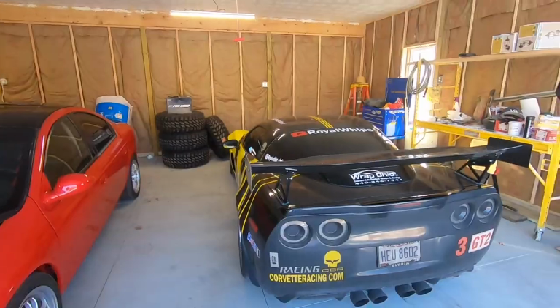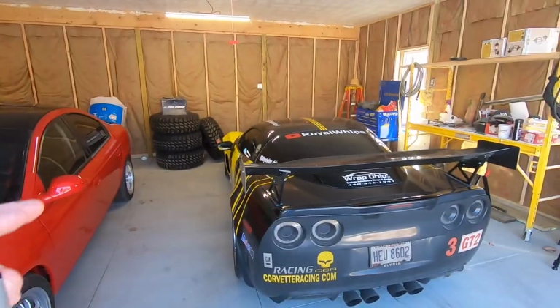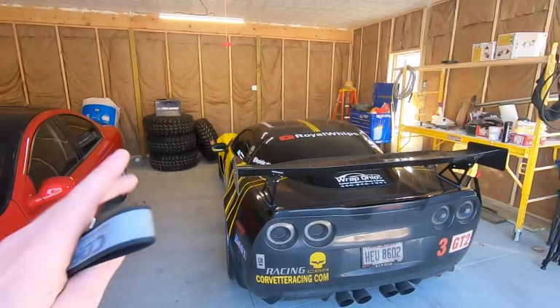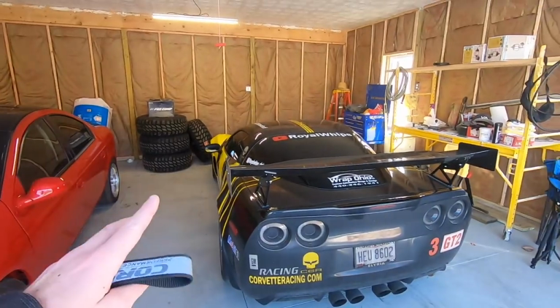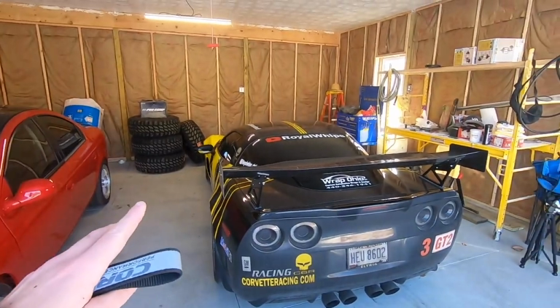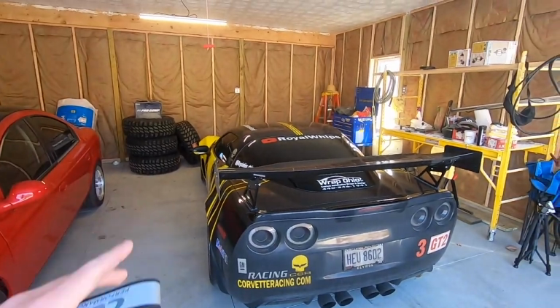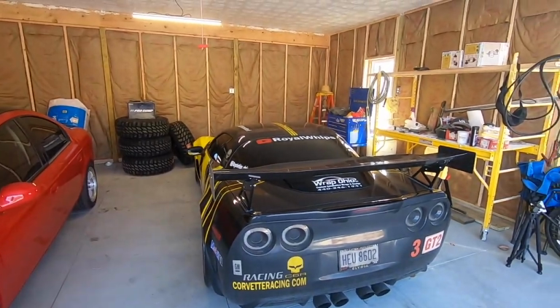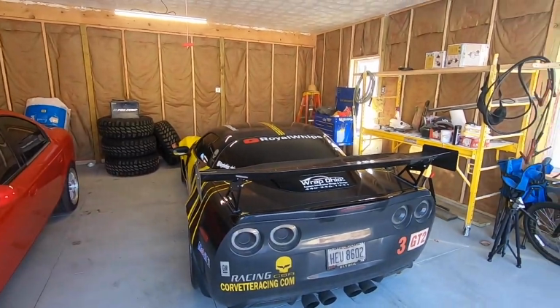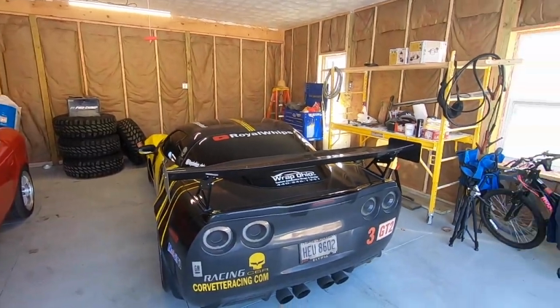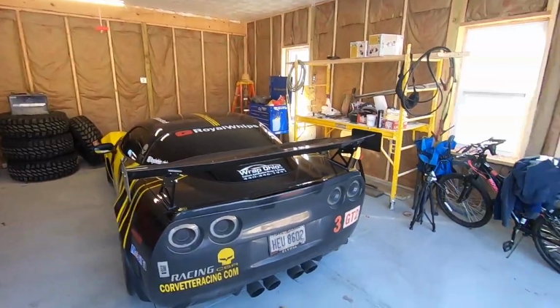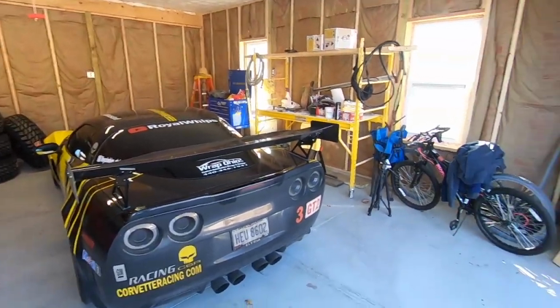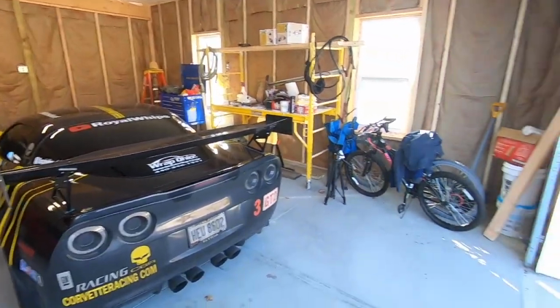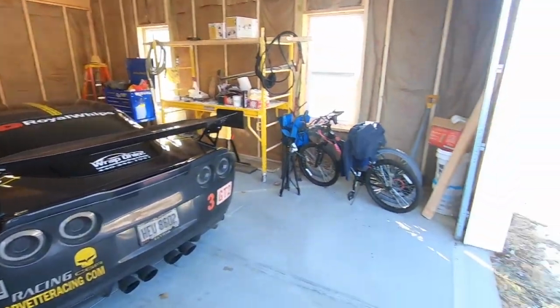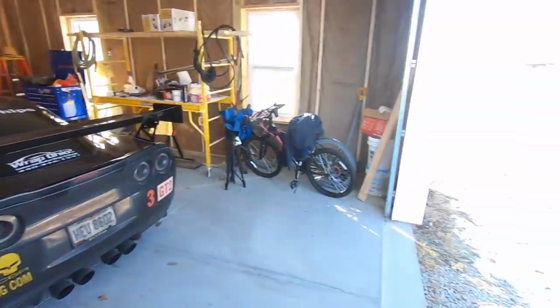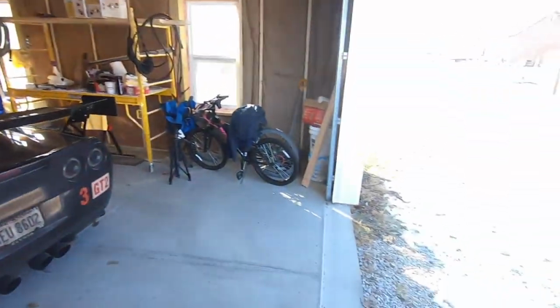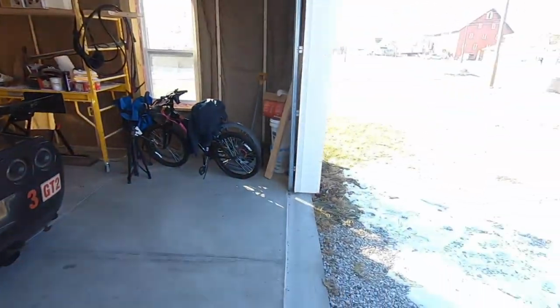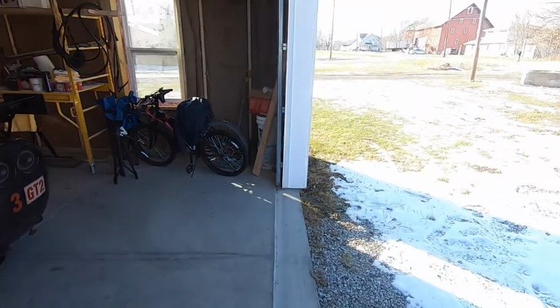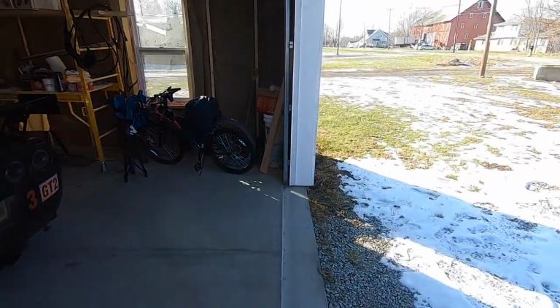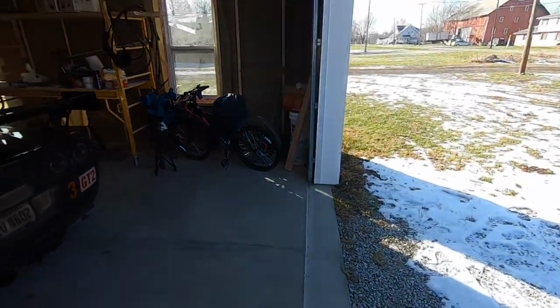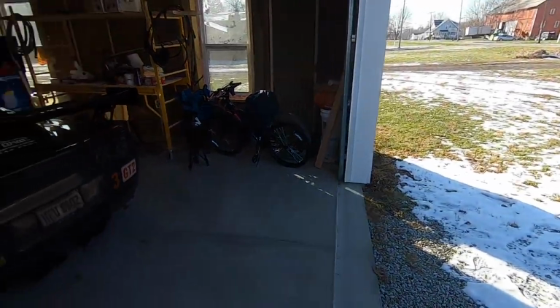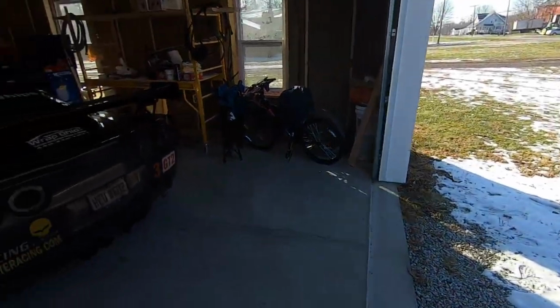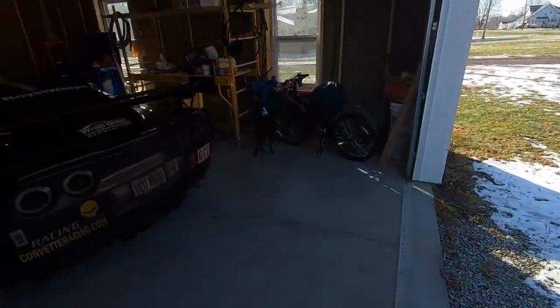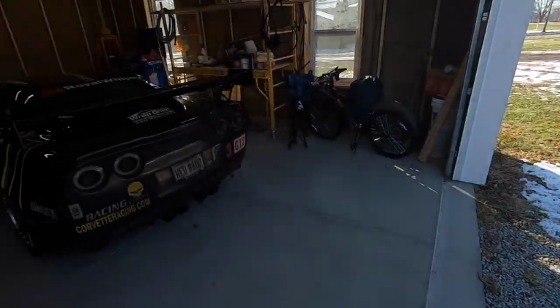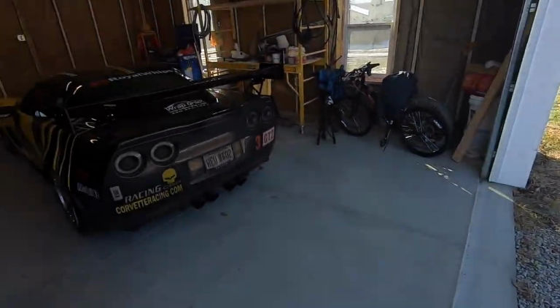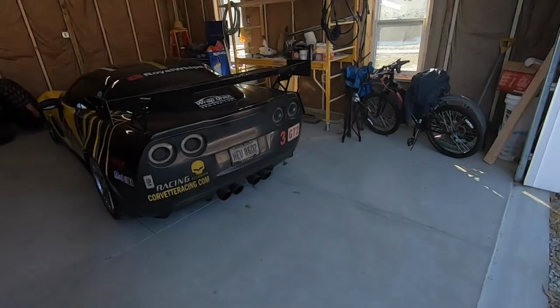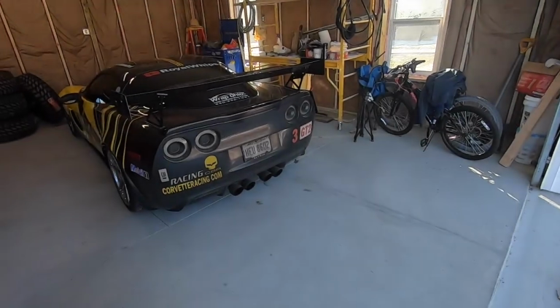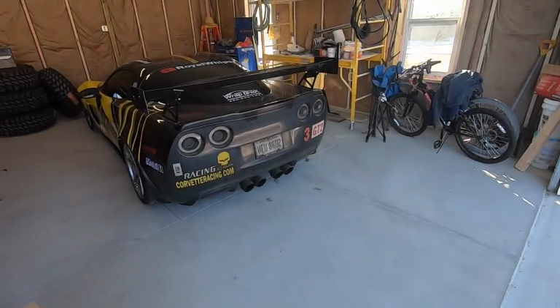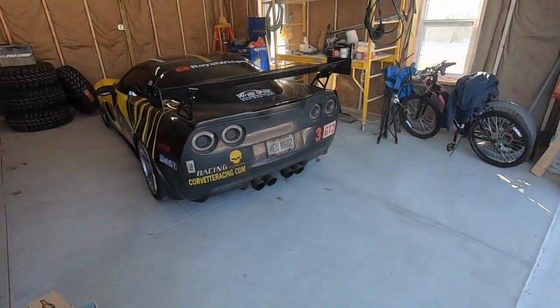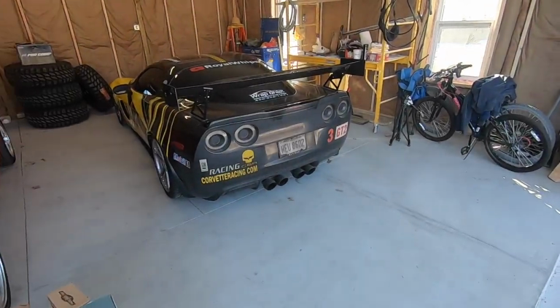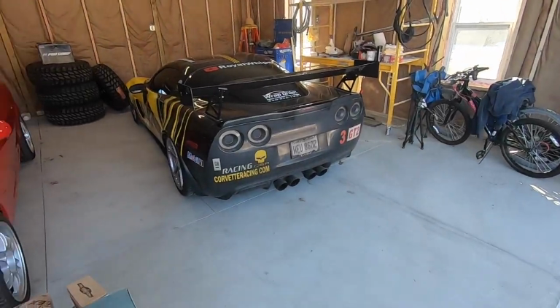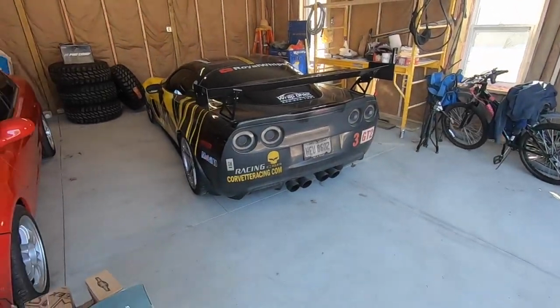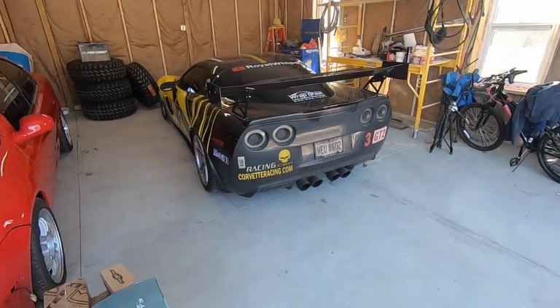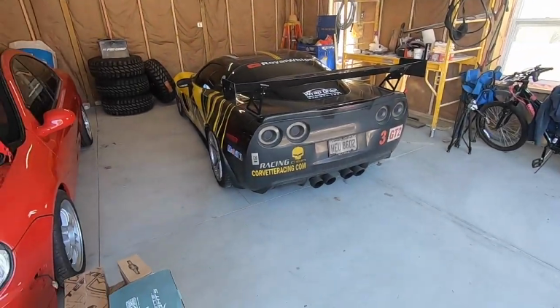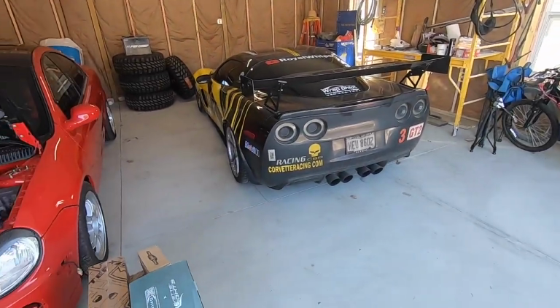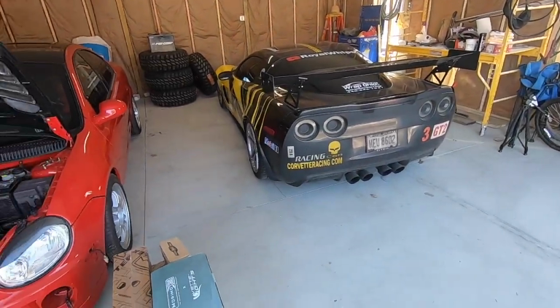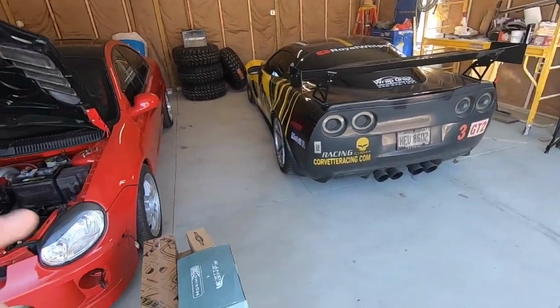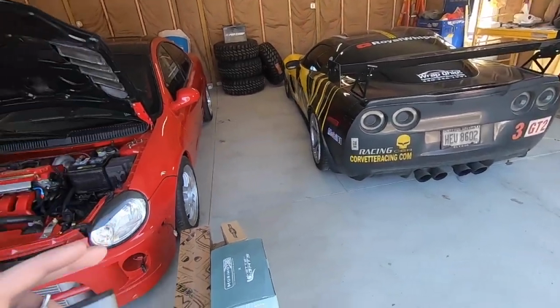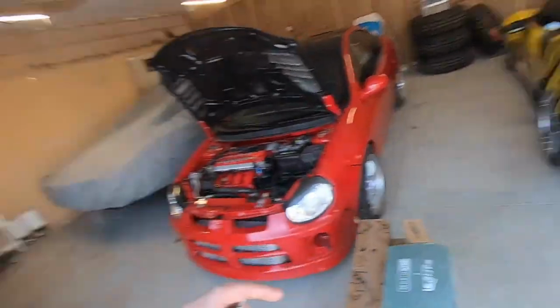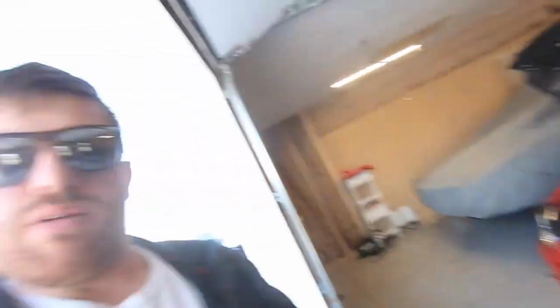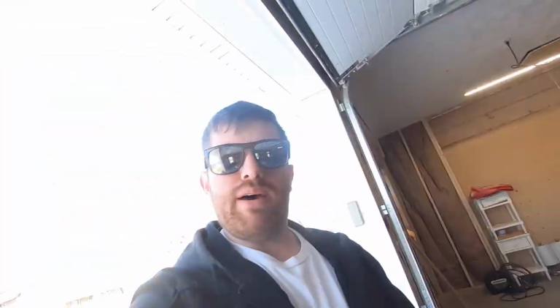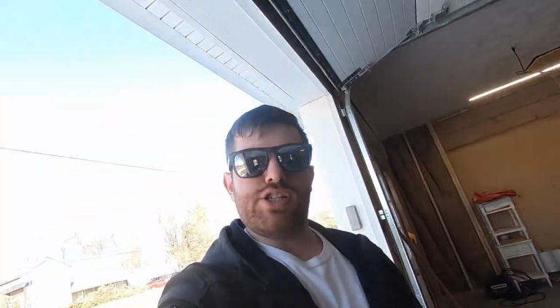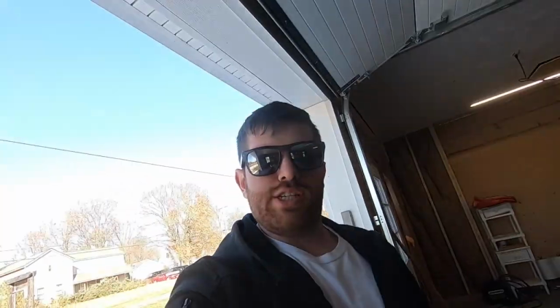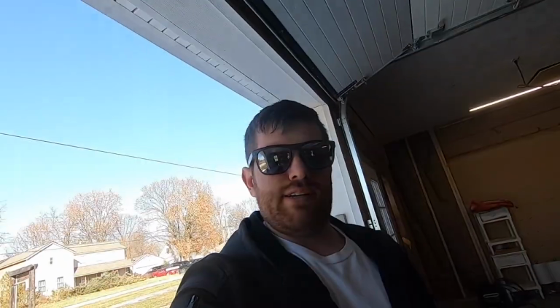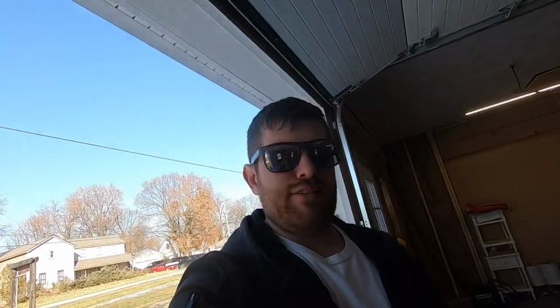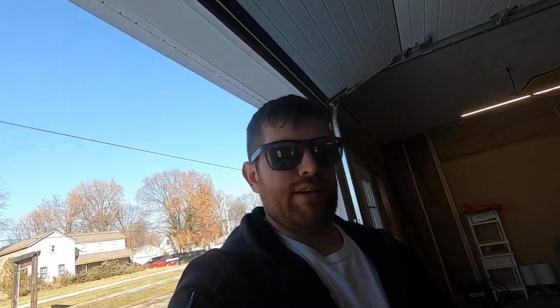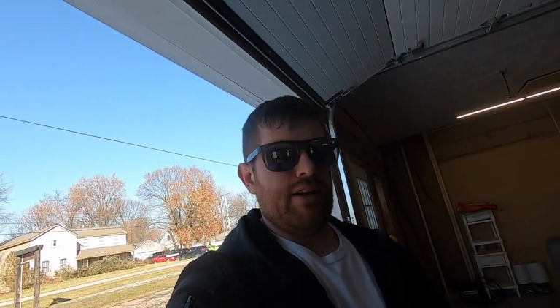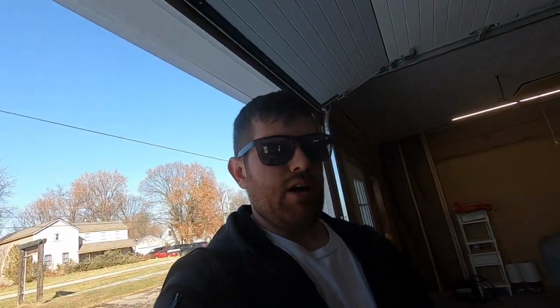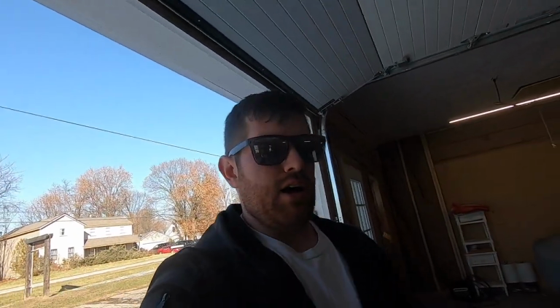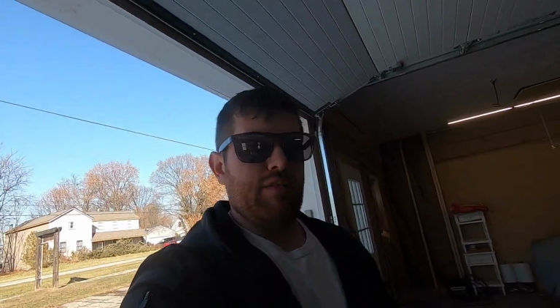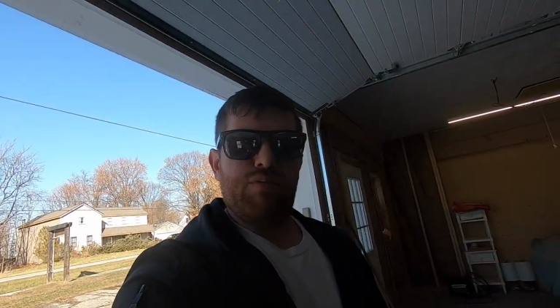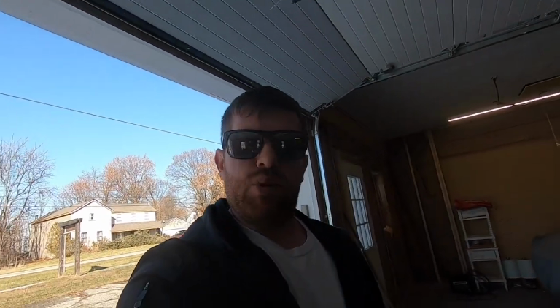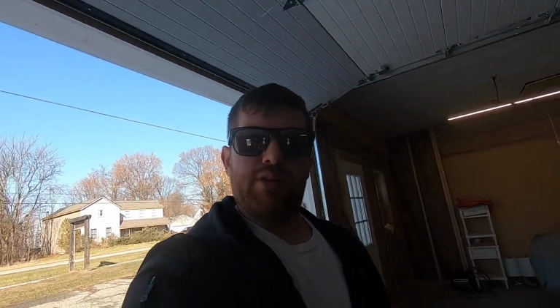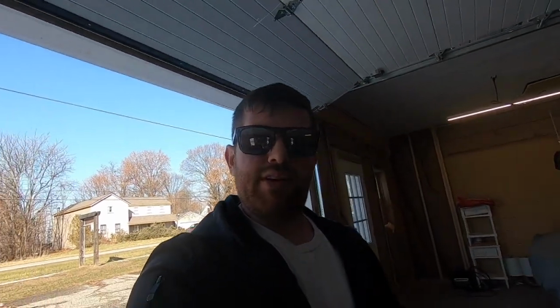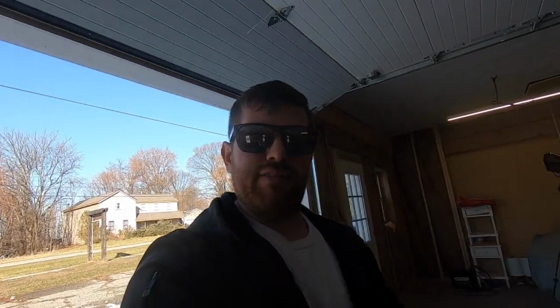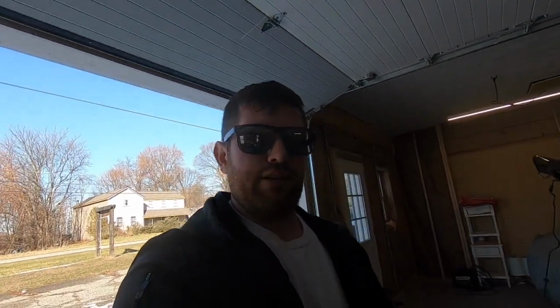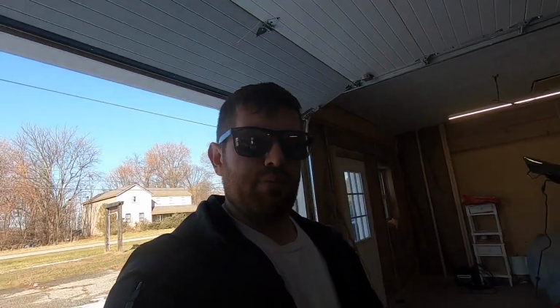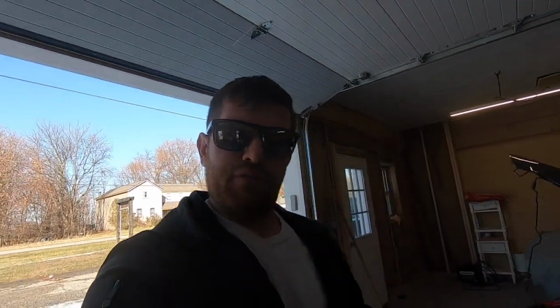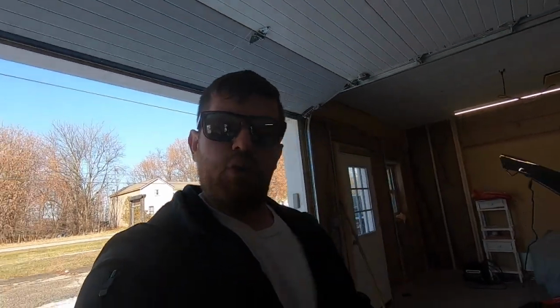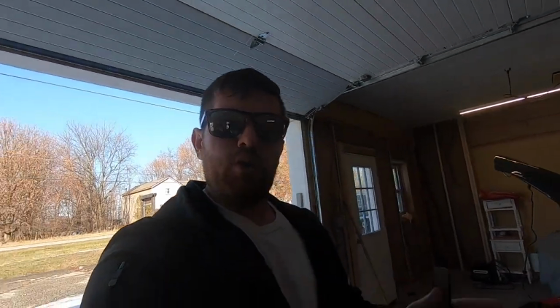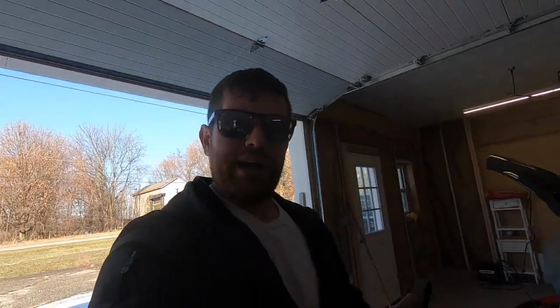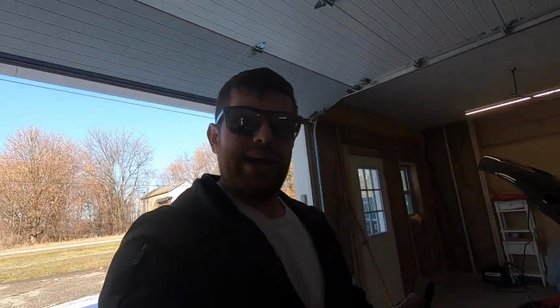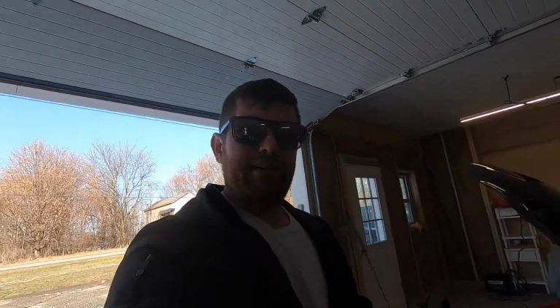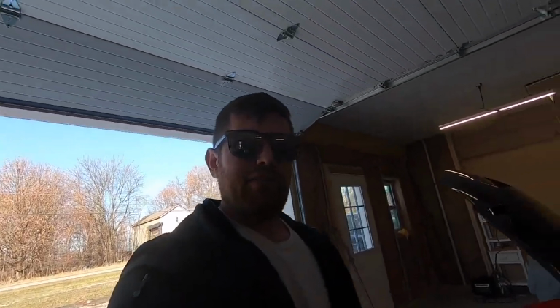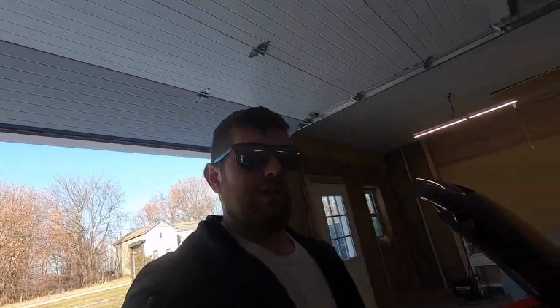So we're gonna take the Corvette, we're gonna move it out here, we're gonna get the Jeep inside, and we're gonna get some dimensions of what the lift is before and after.